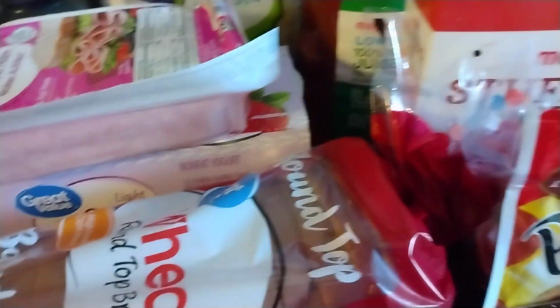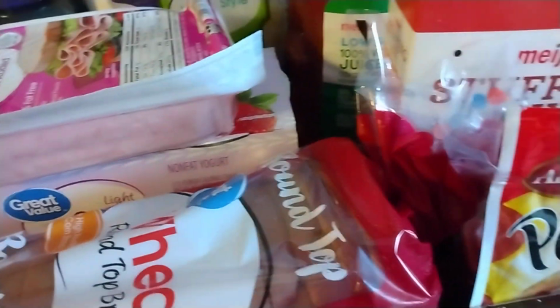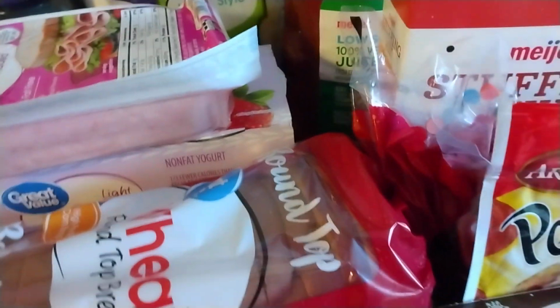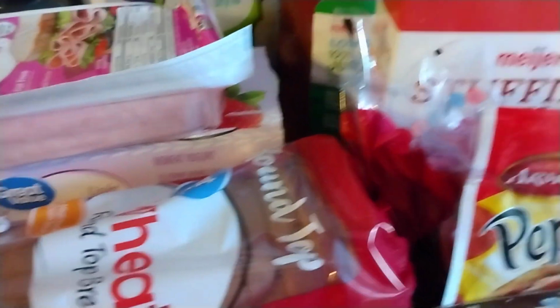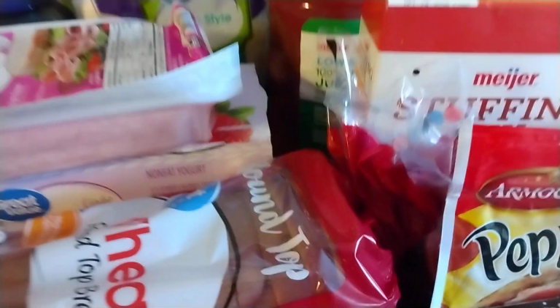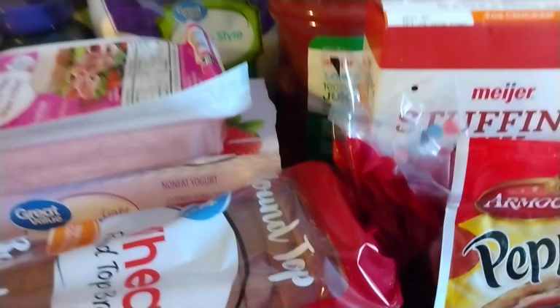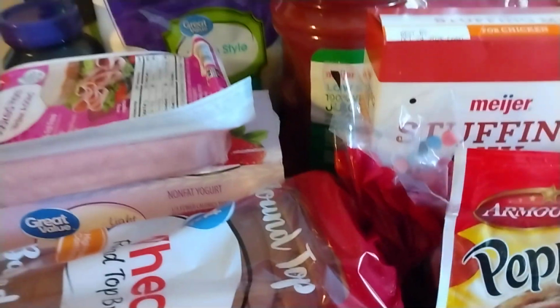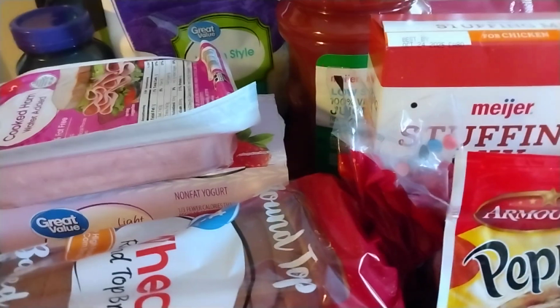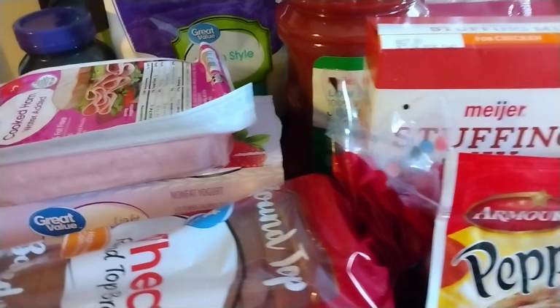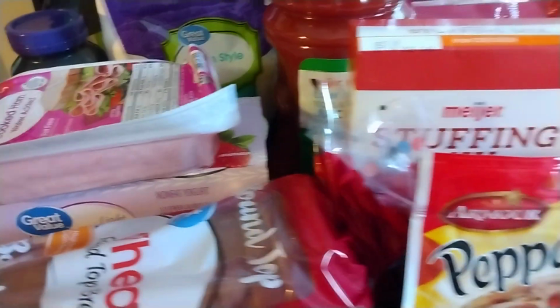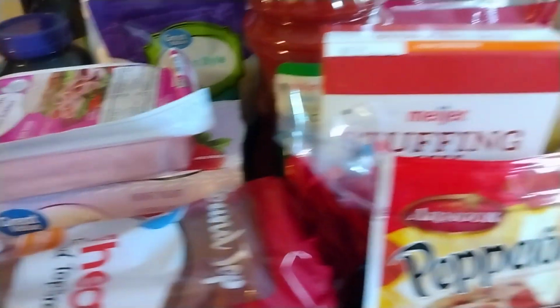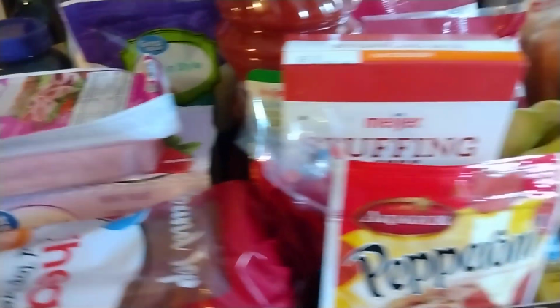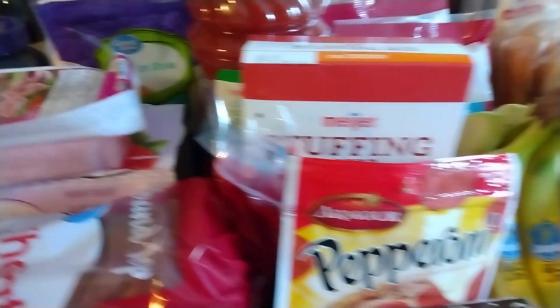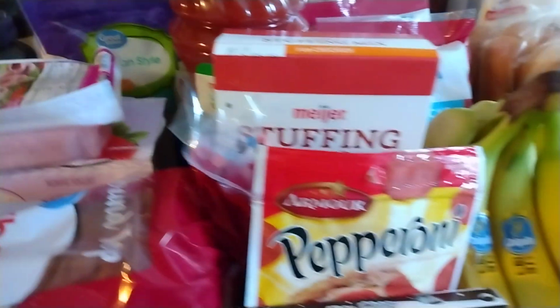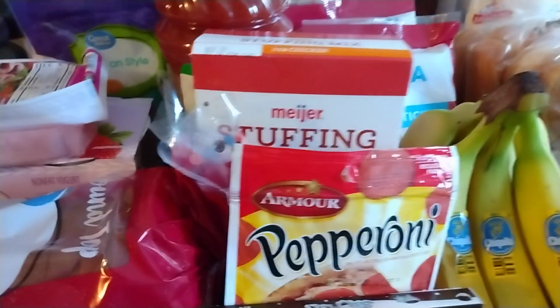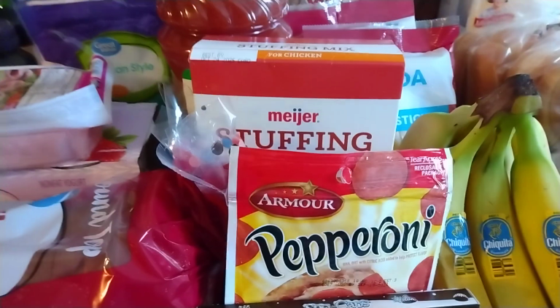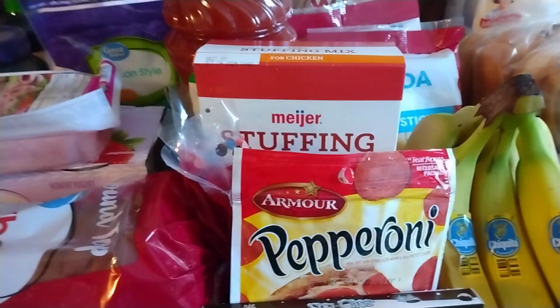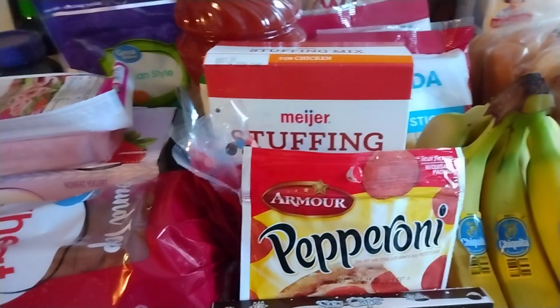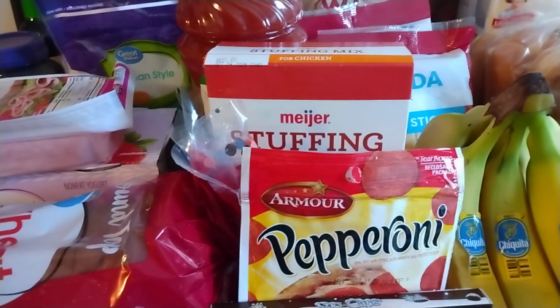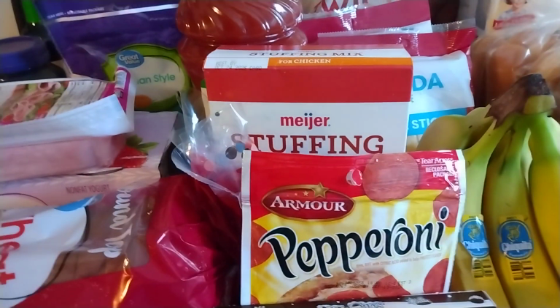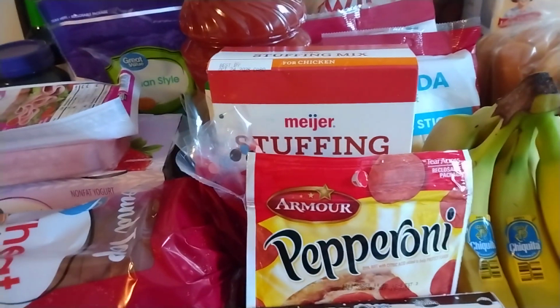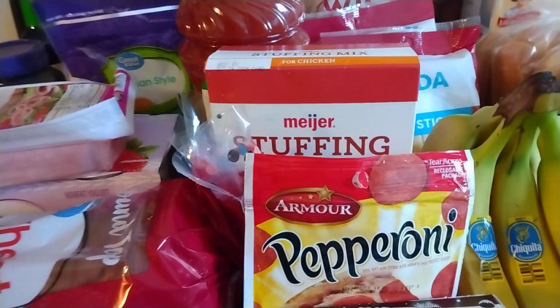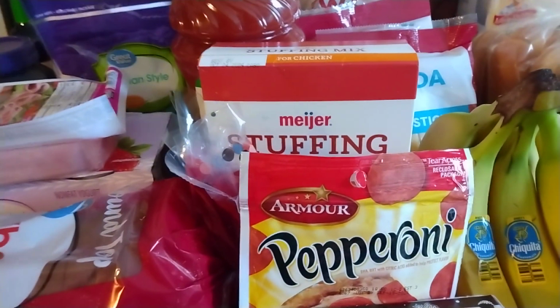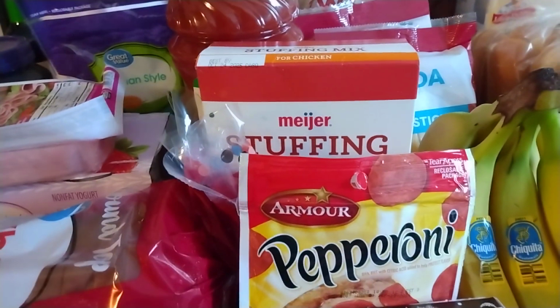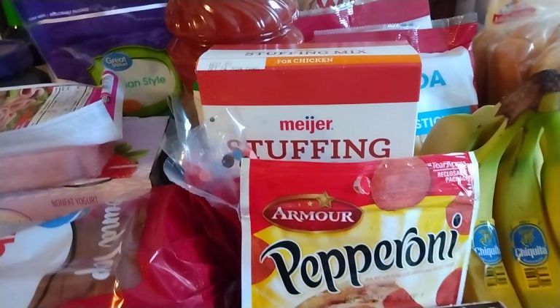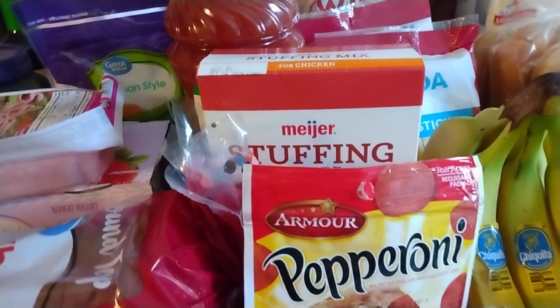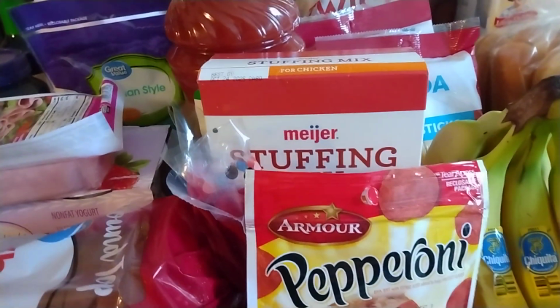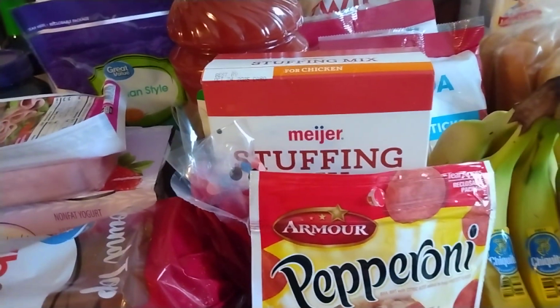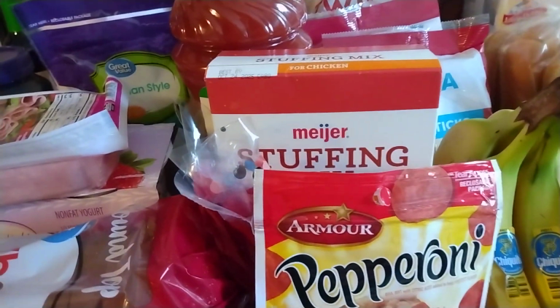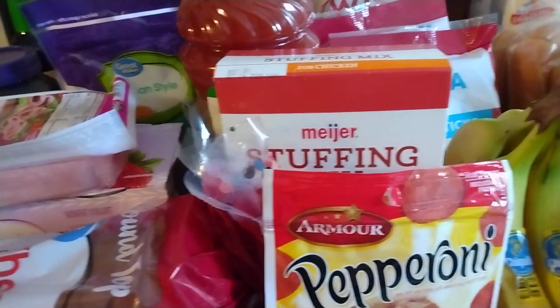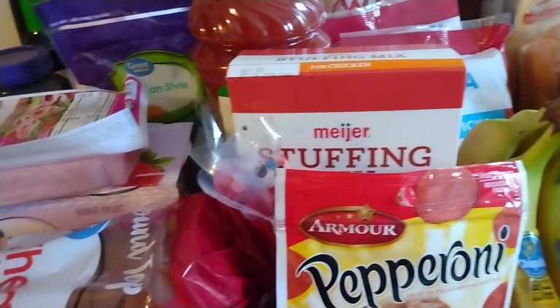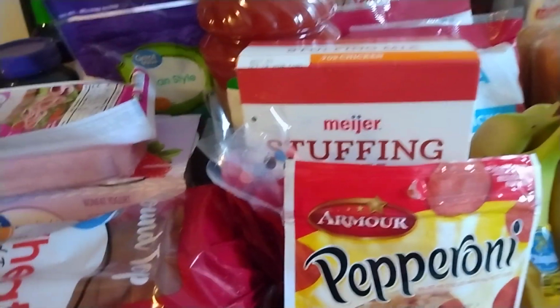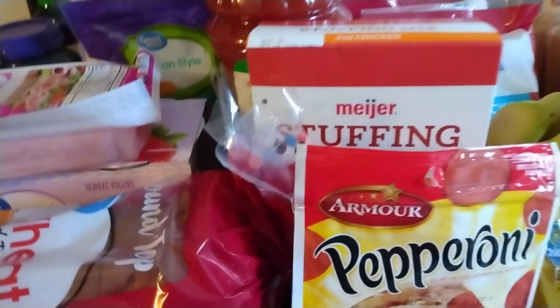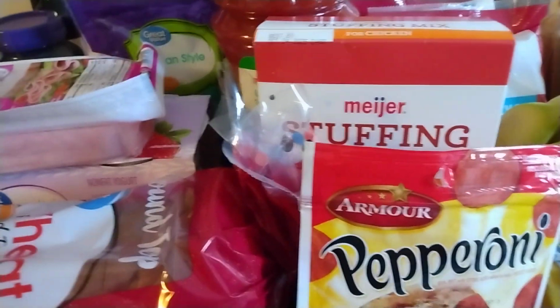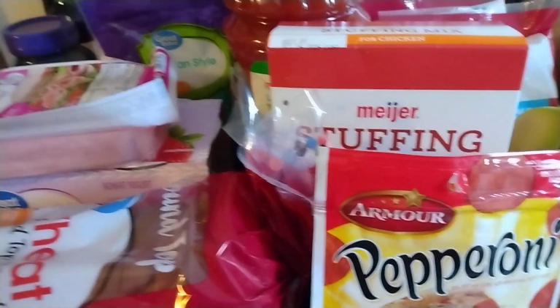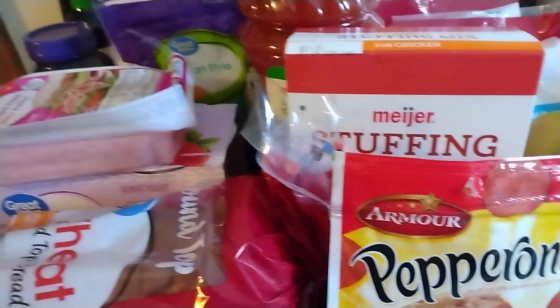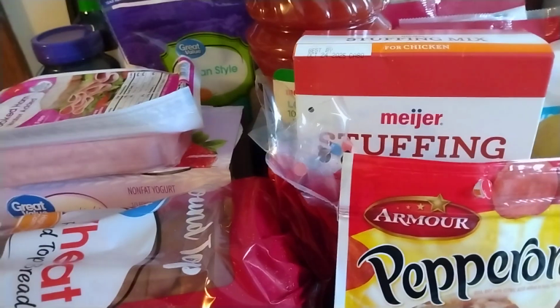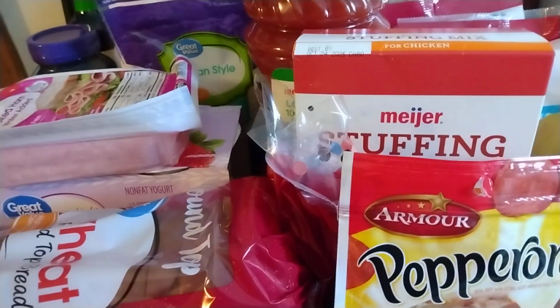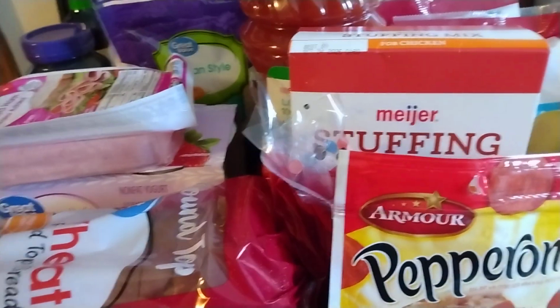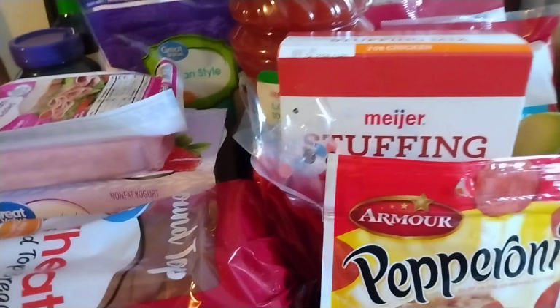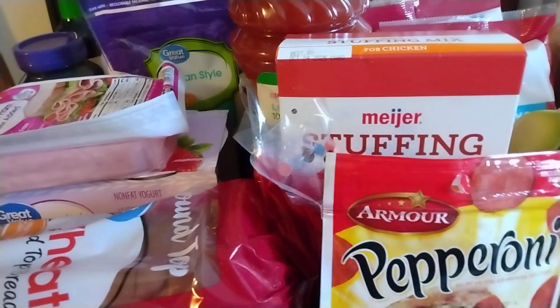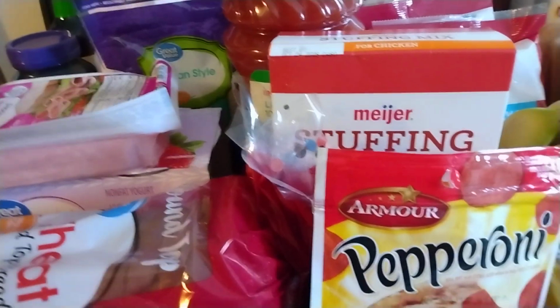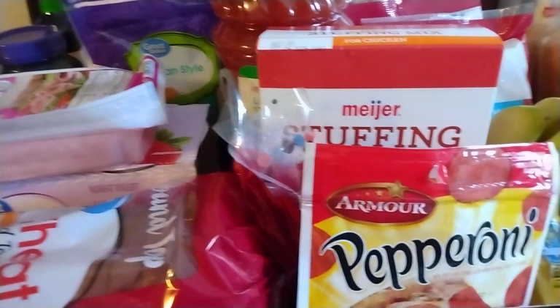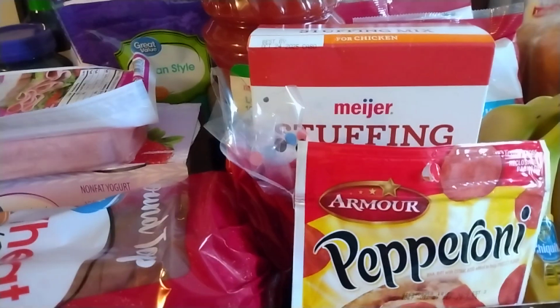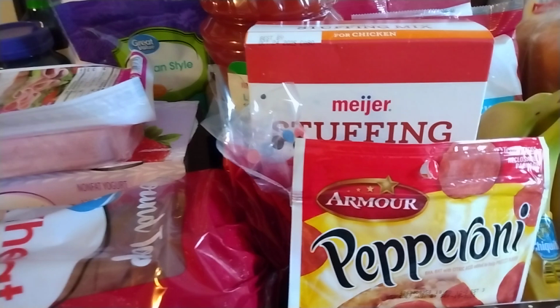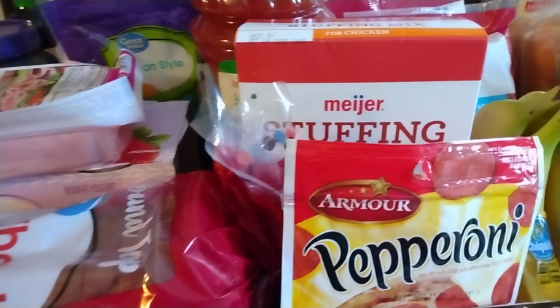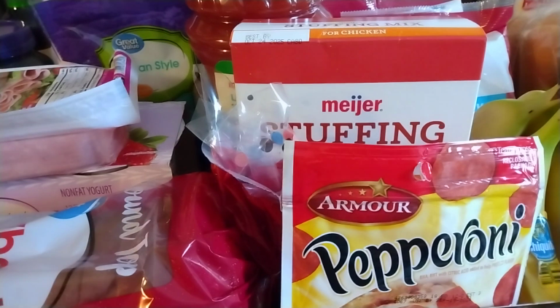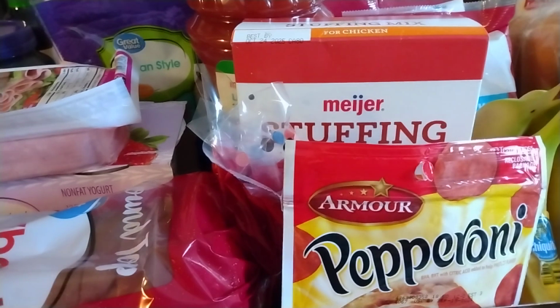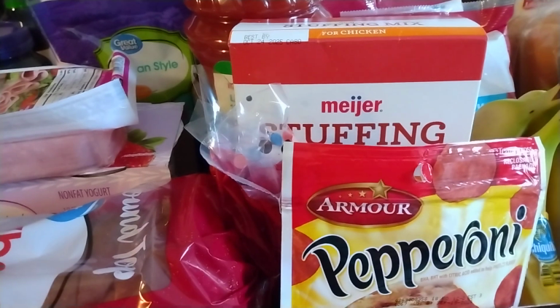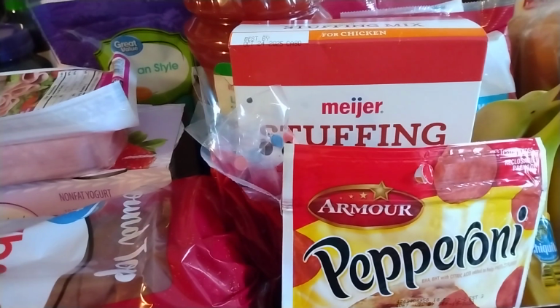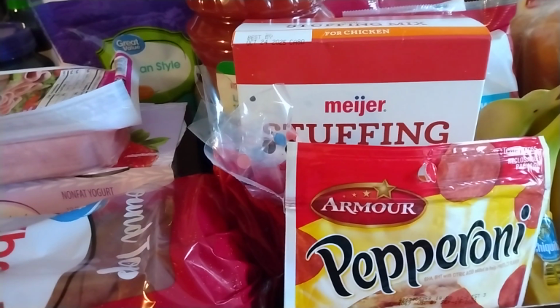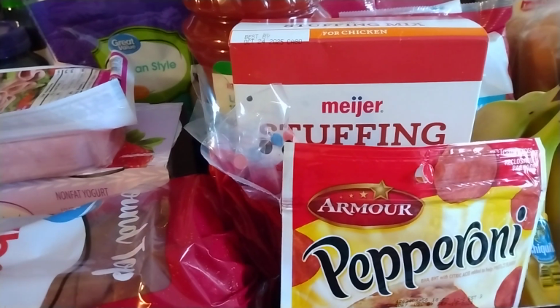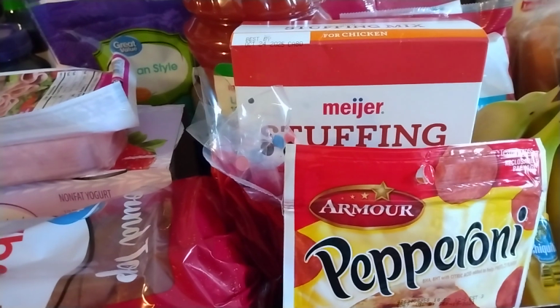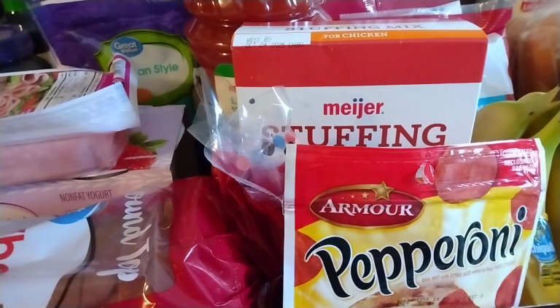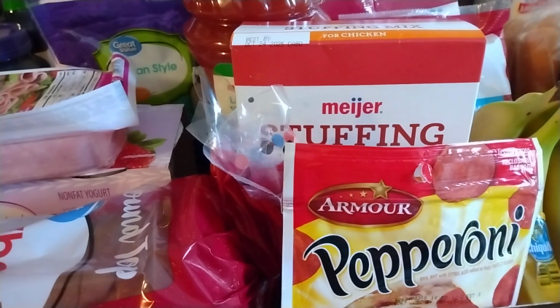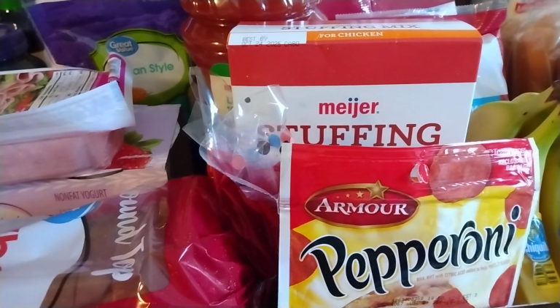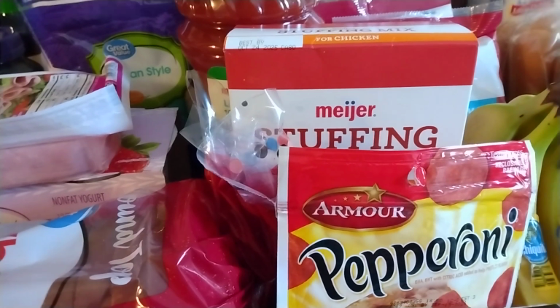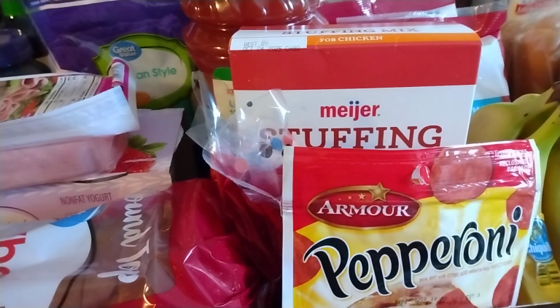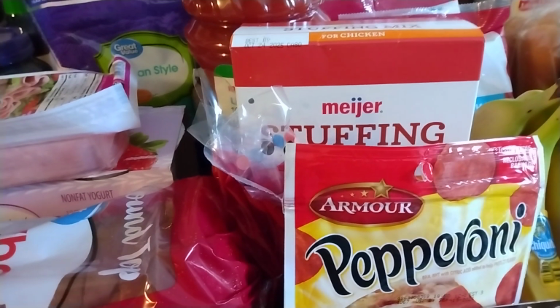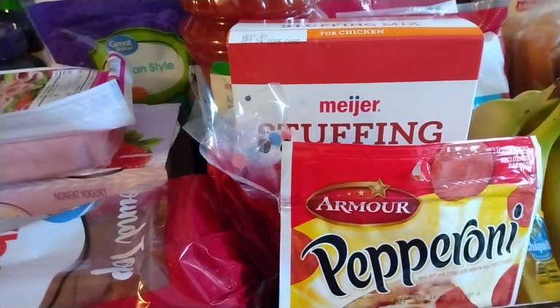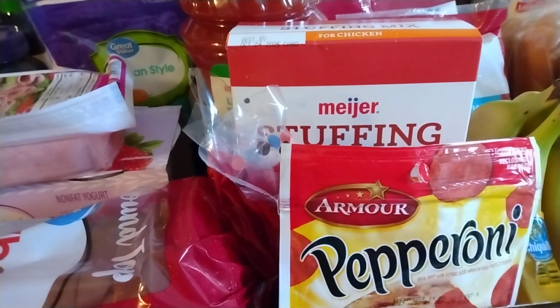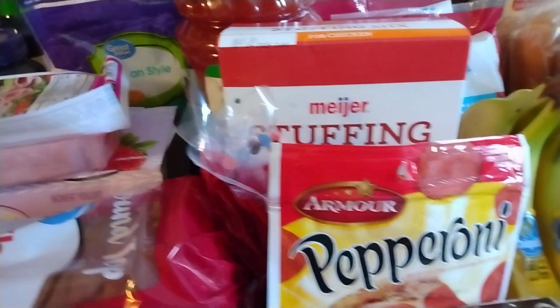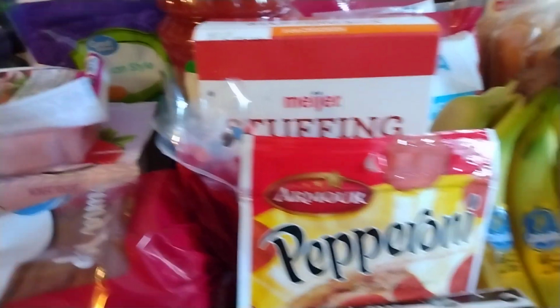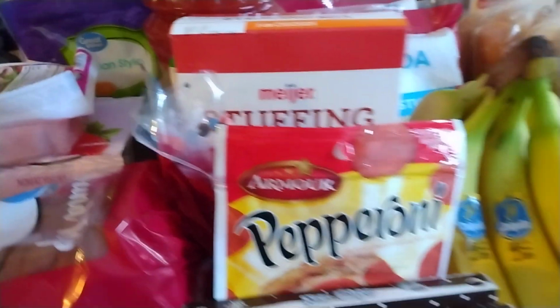And I think that is everything I got at Walmart. I misplaced the receipt, but I spent $23 at Walmart.